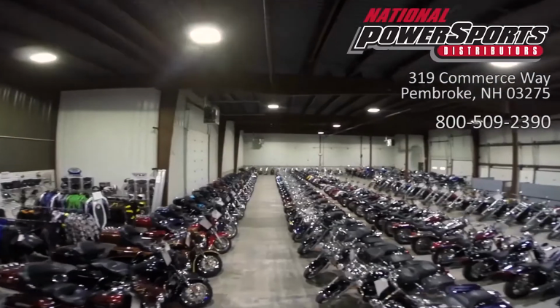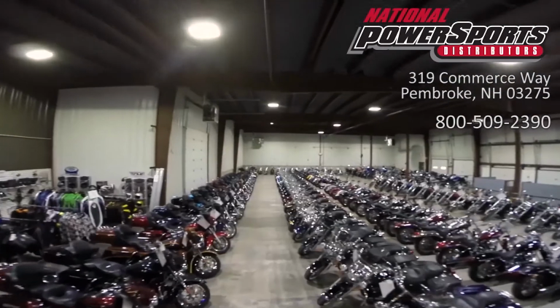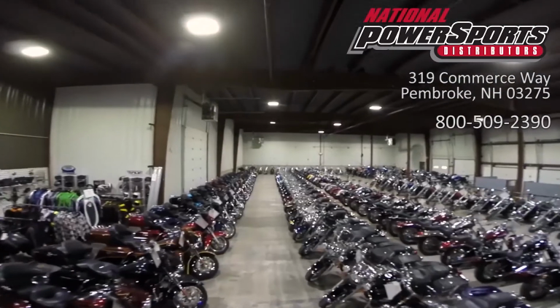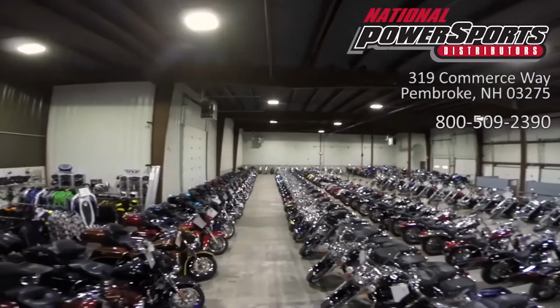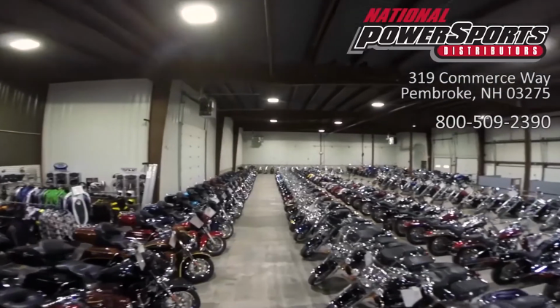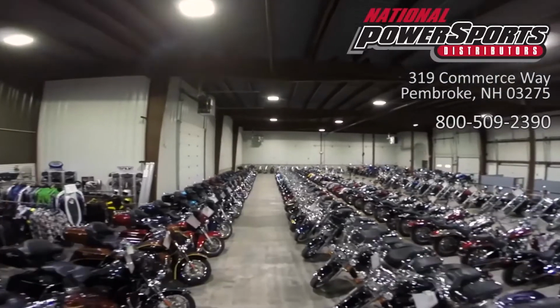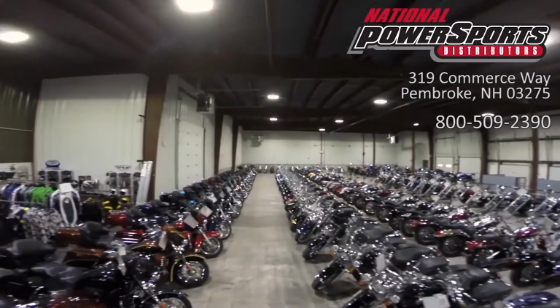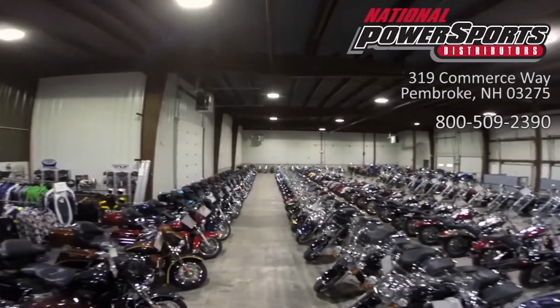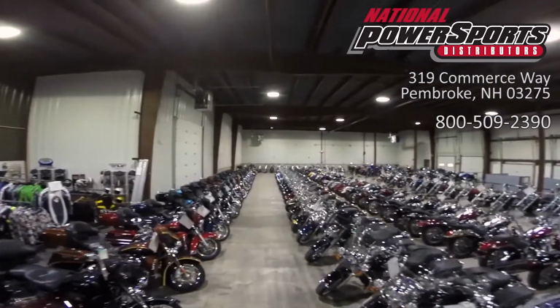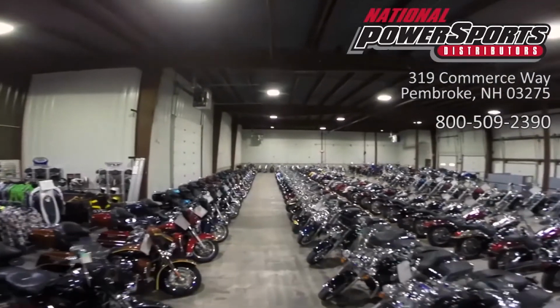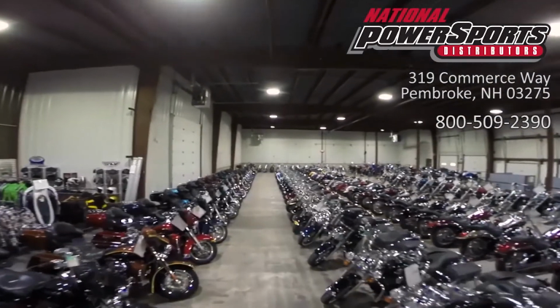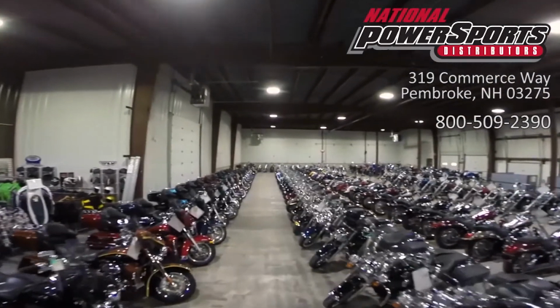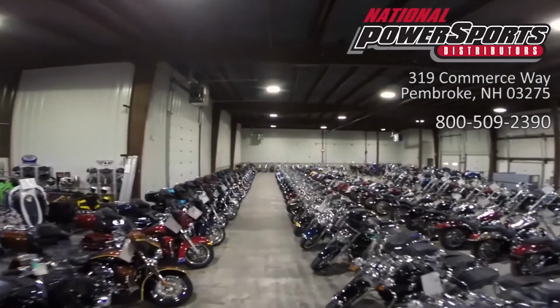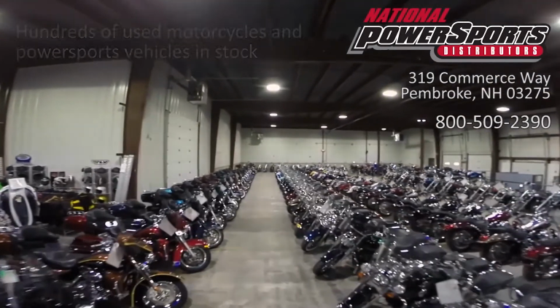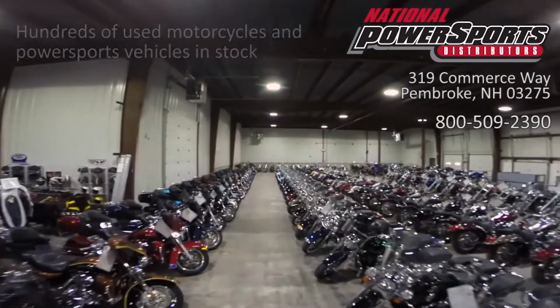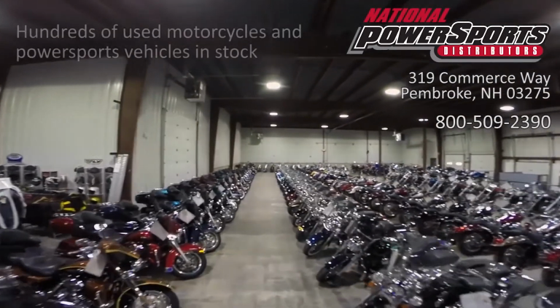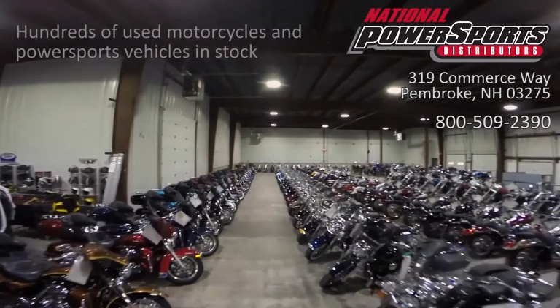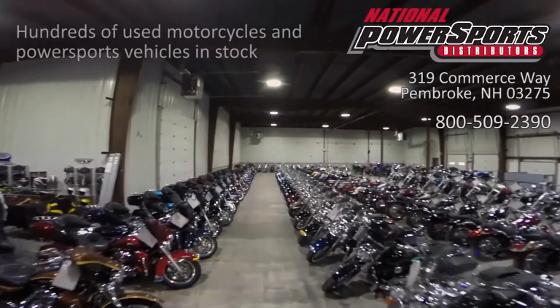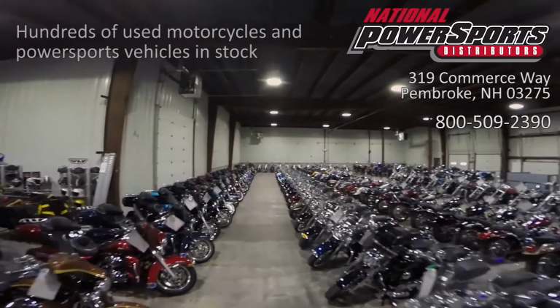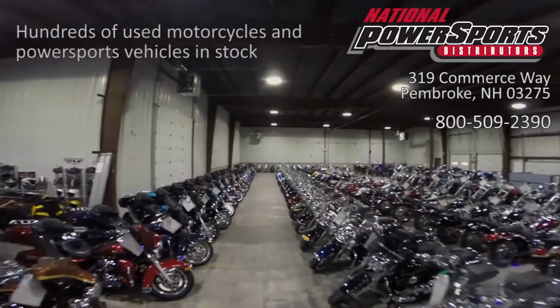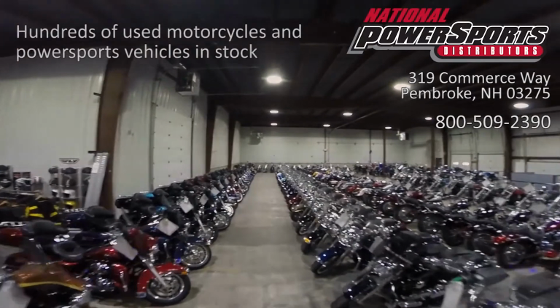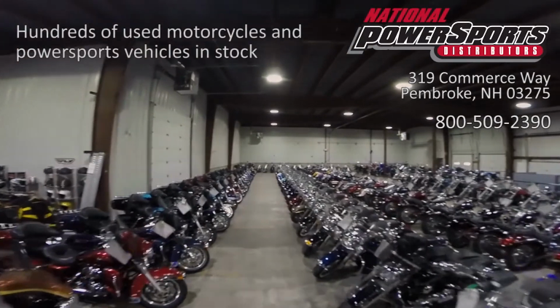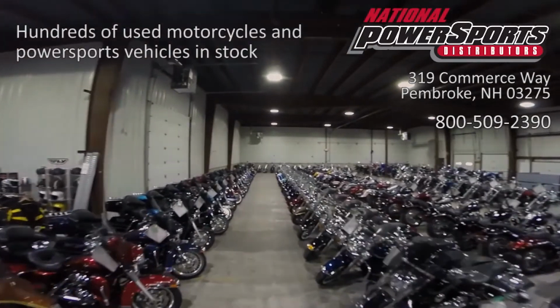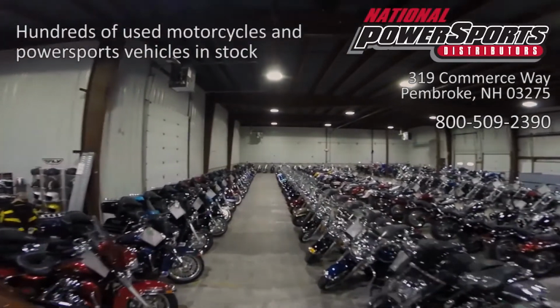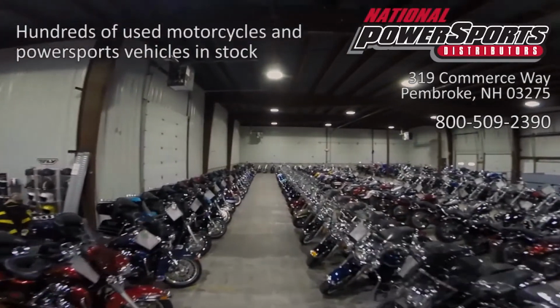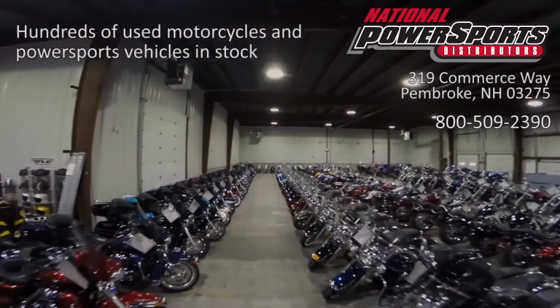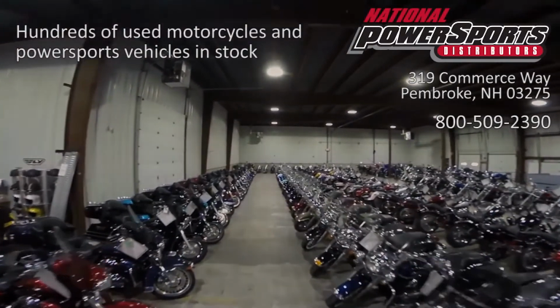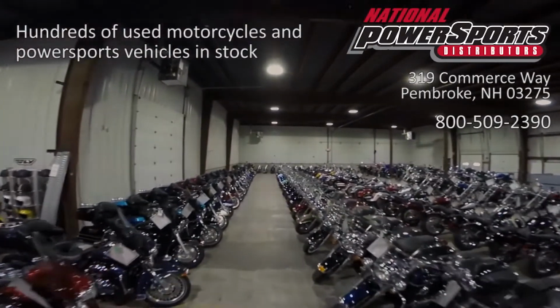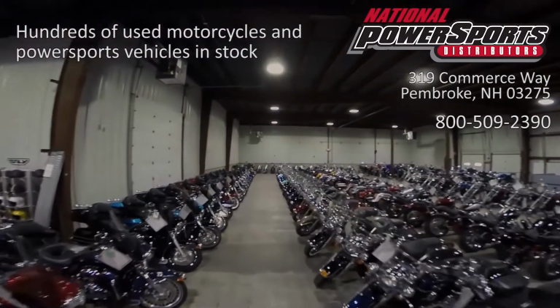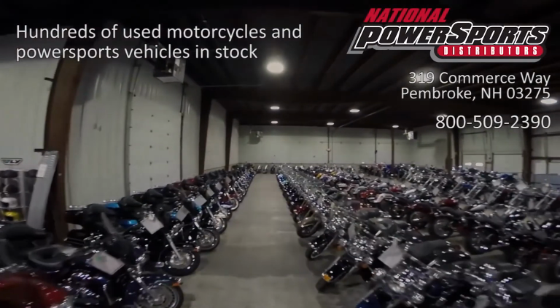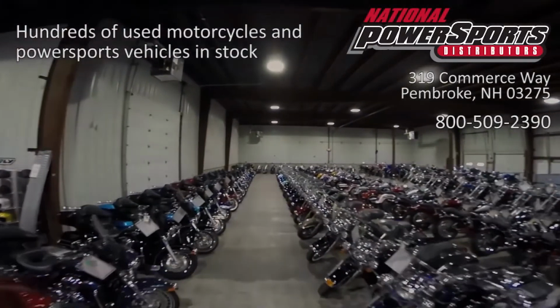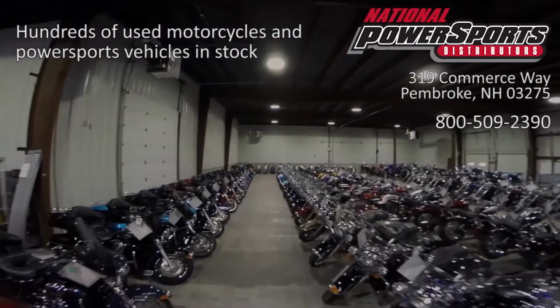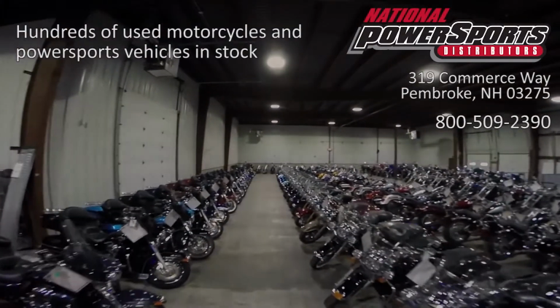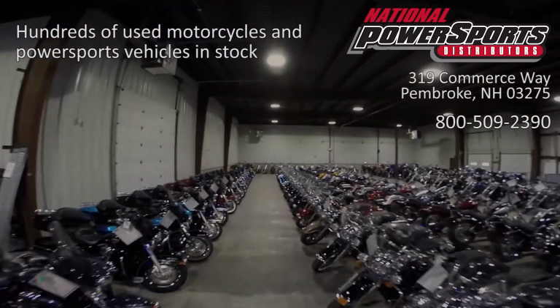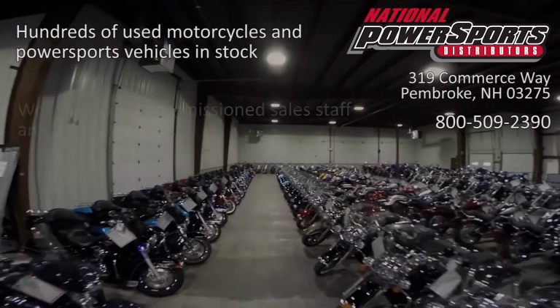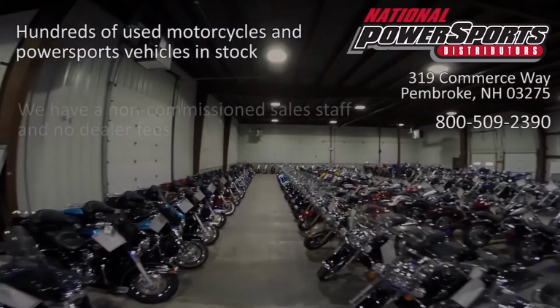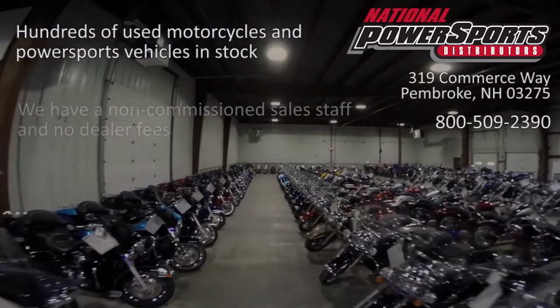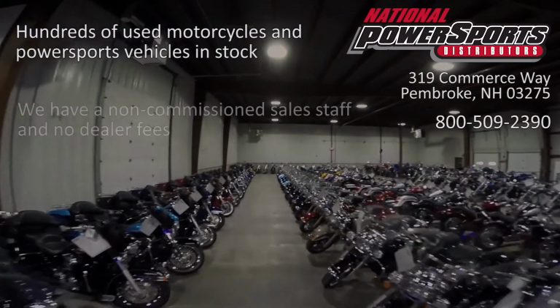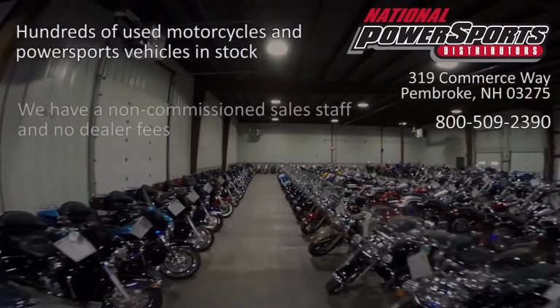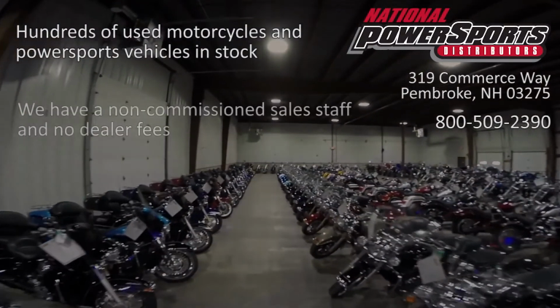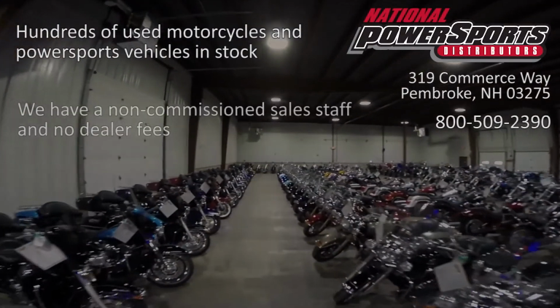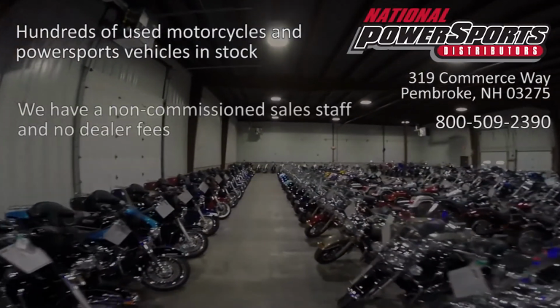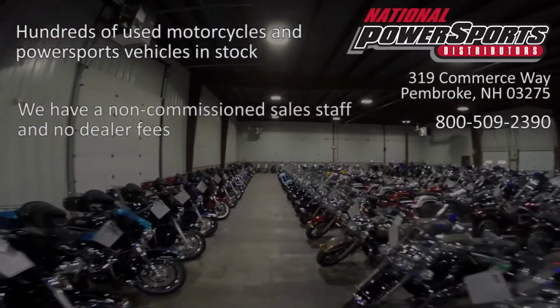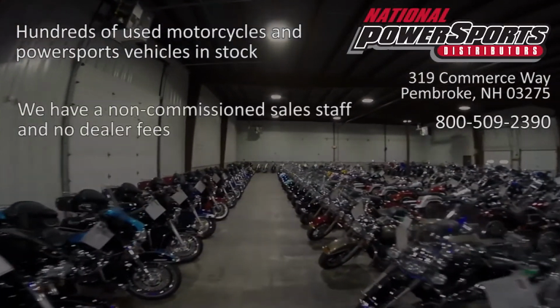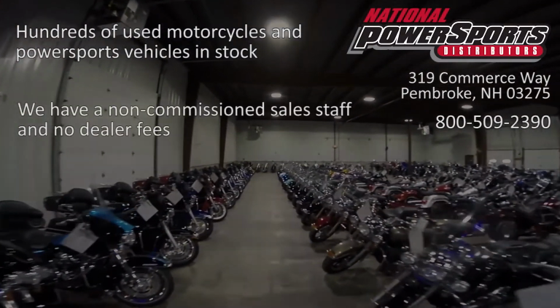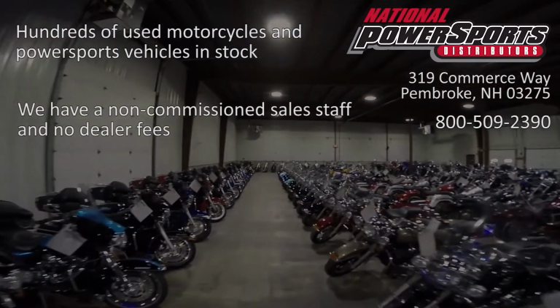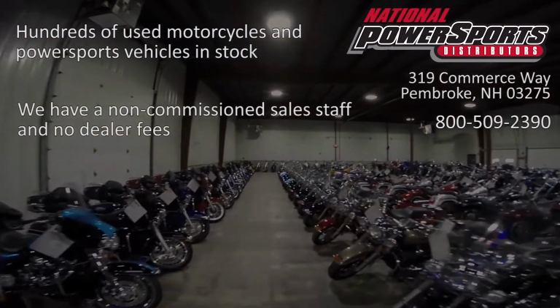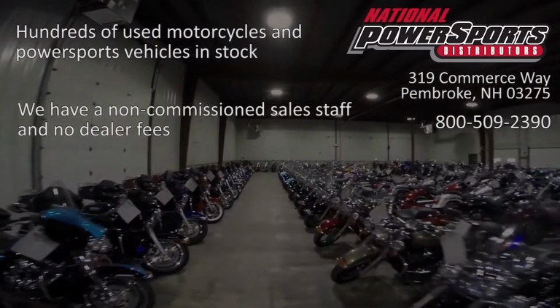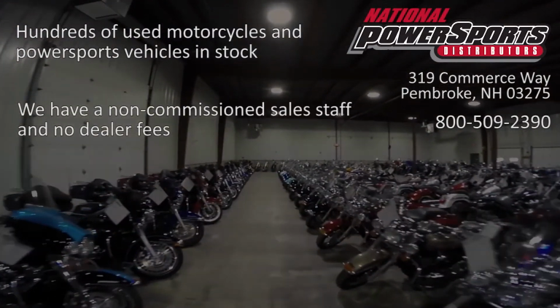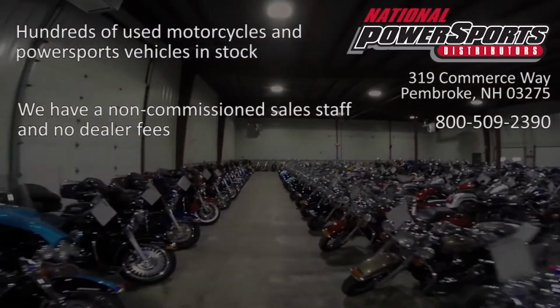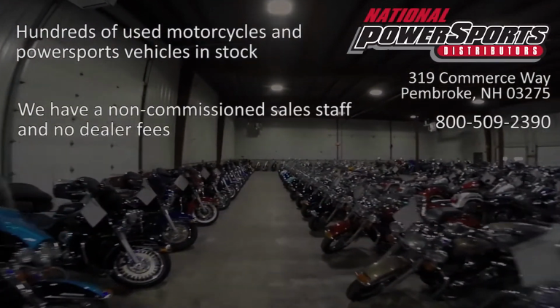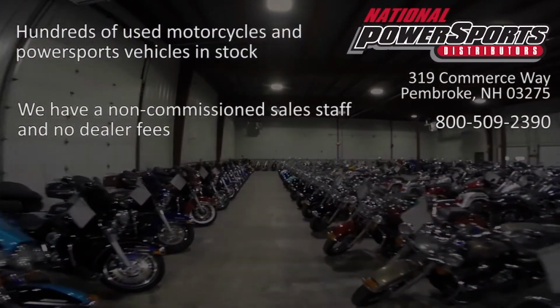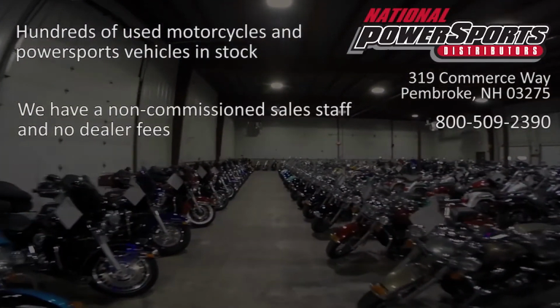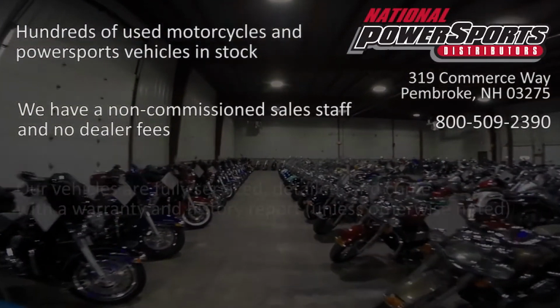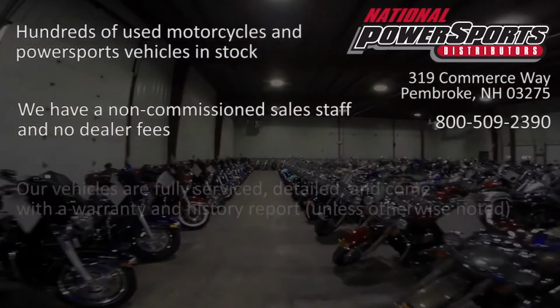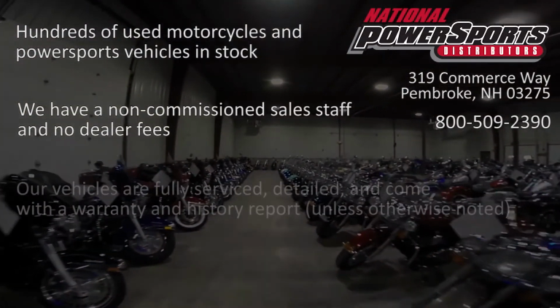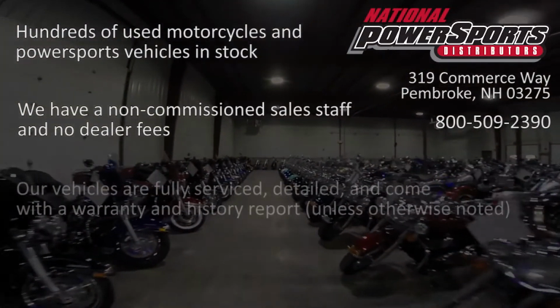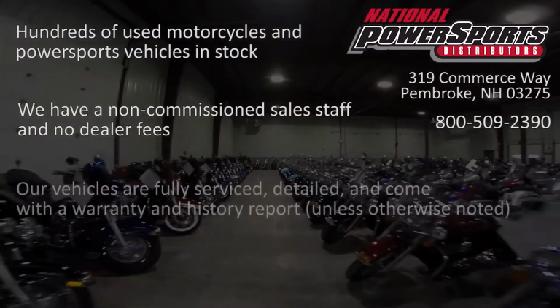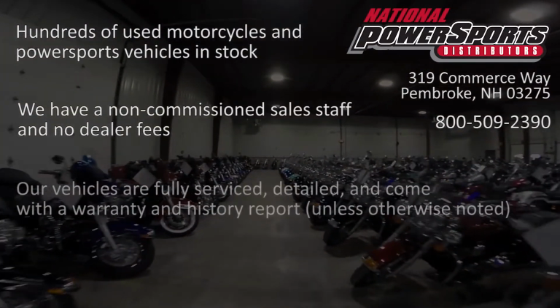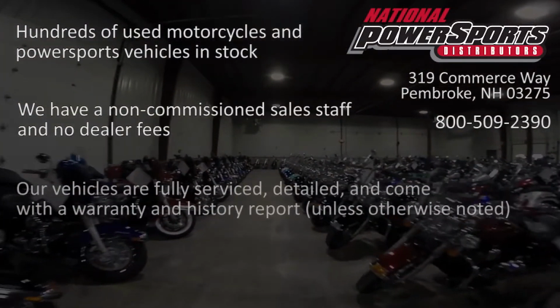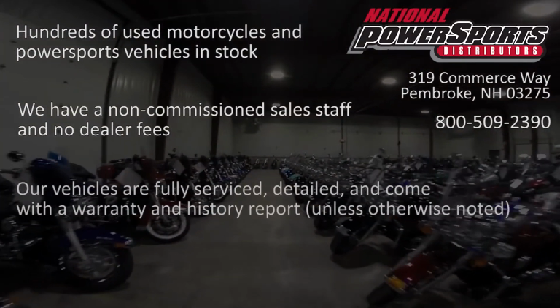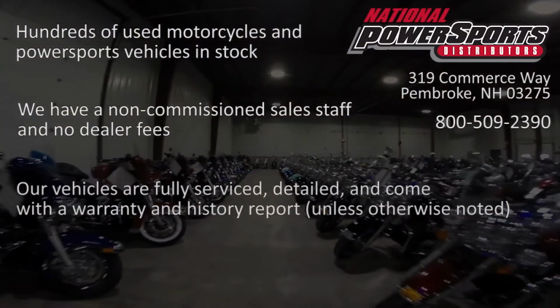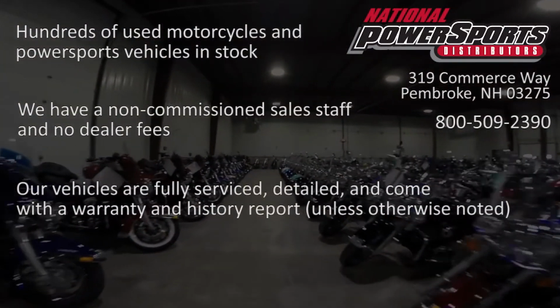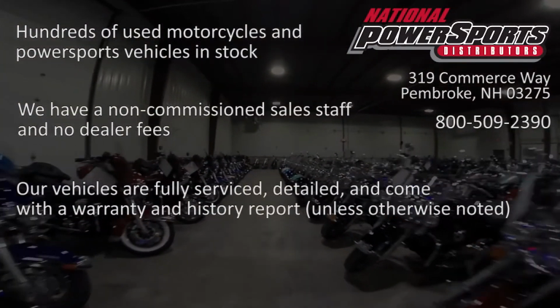We have also purchased the CycleCheck's Vehicle History Report. You can view this report by clicking the link in the description.